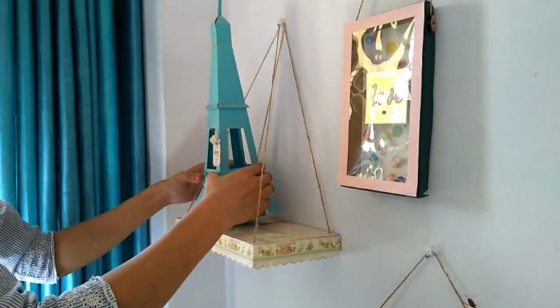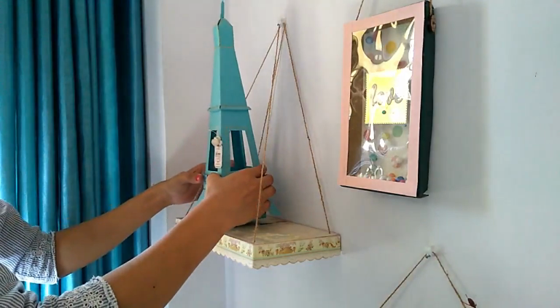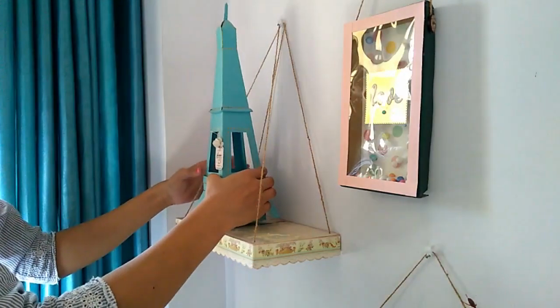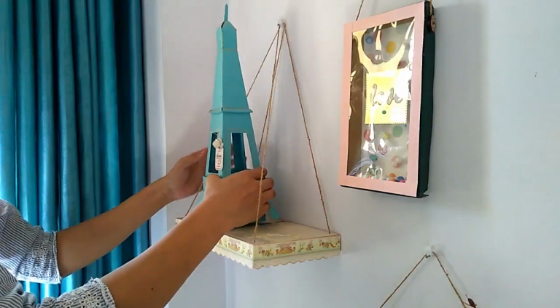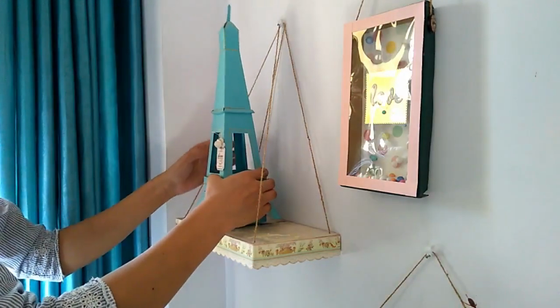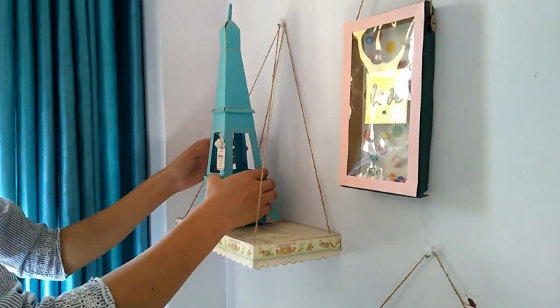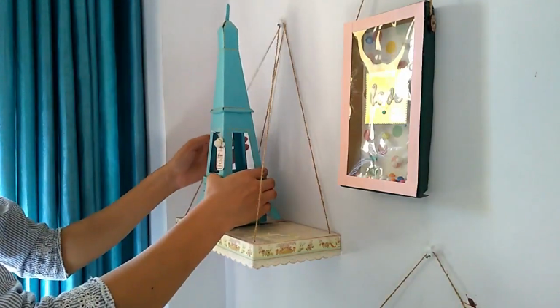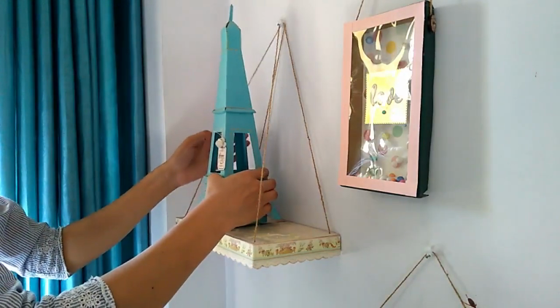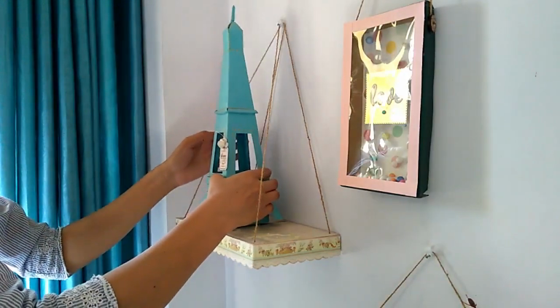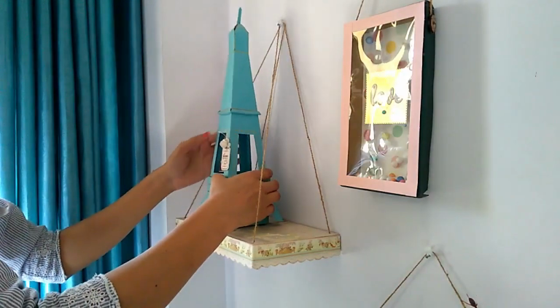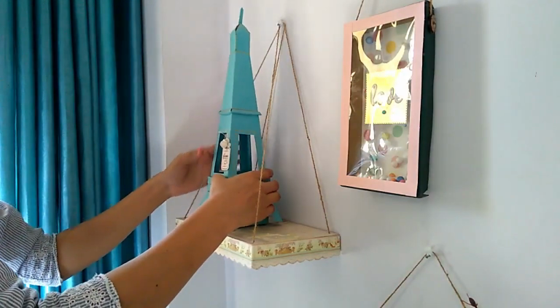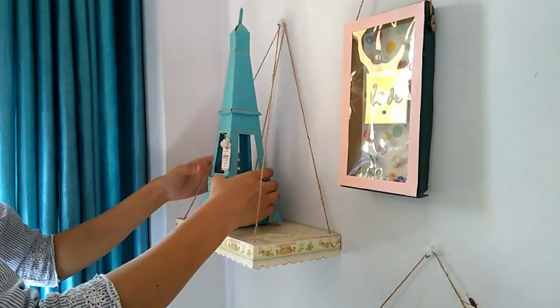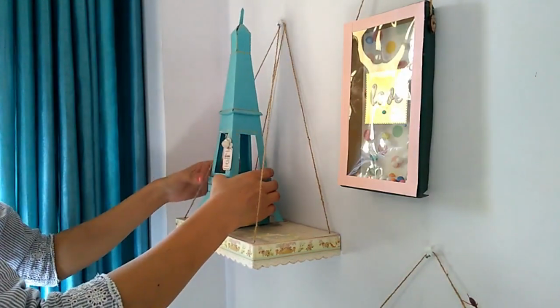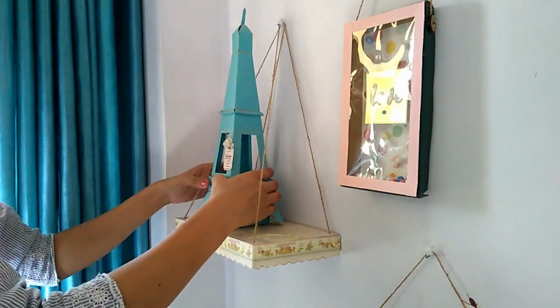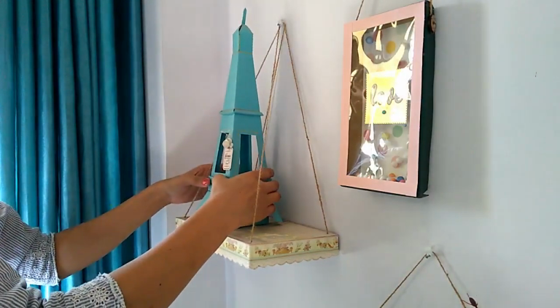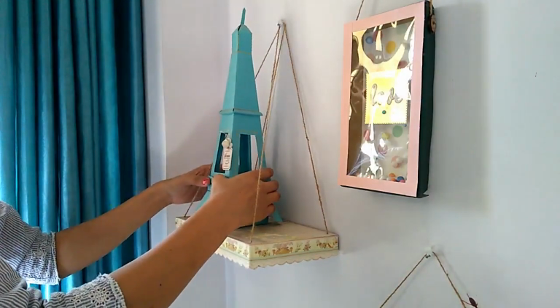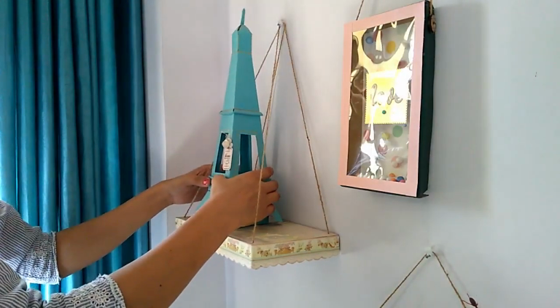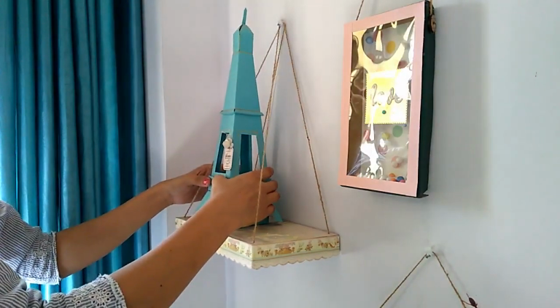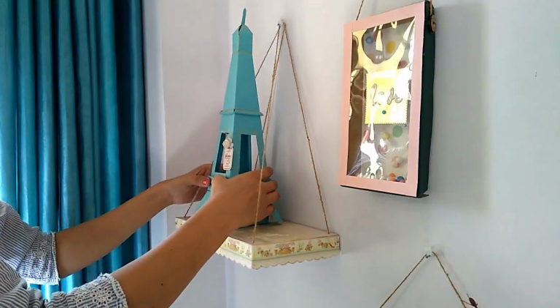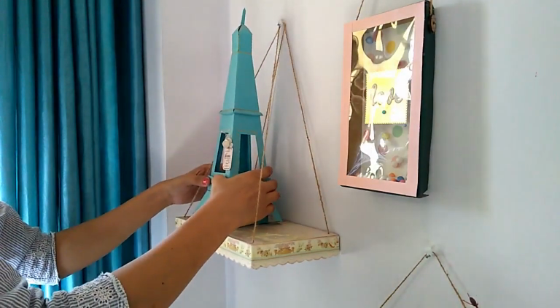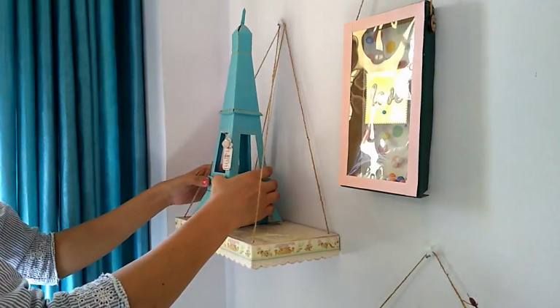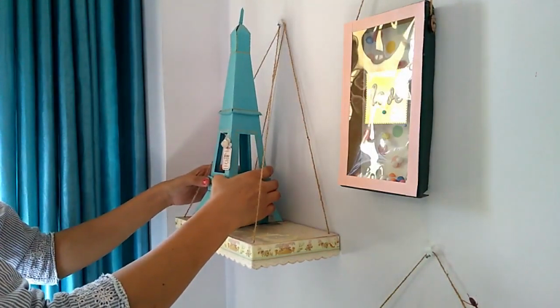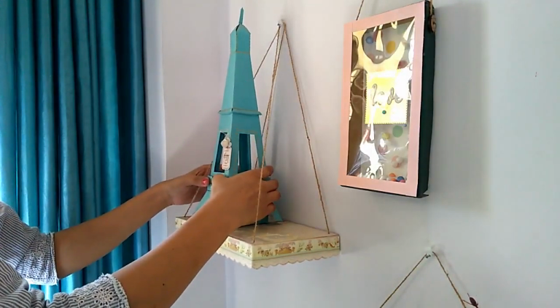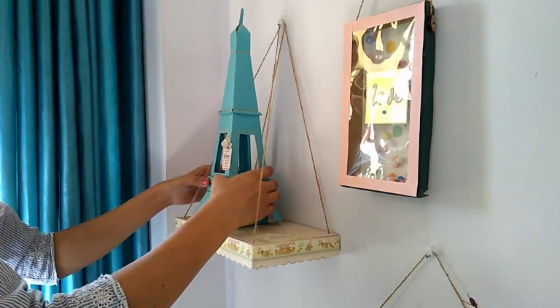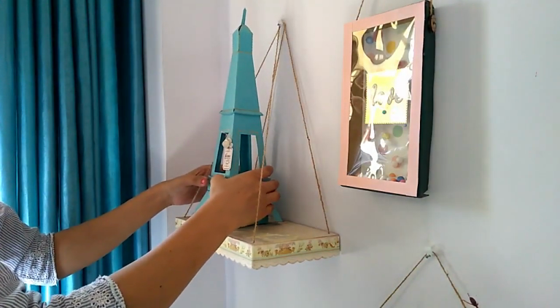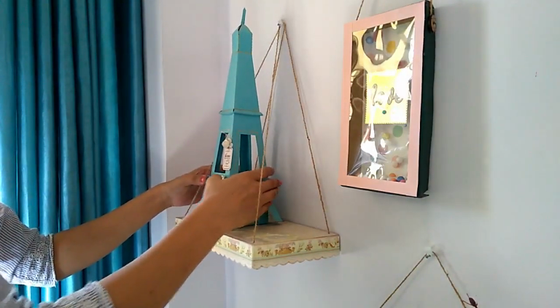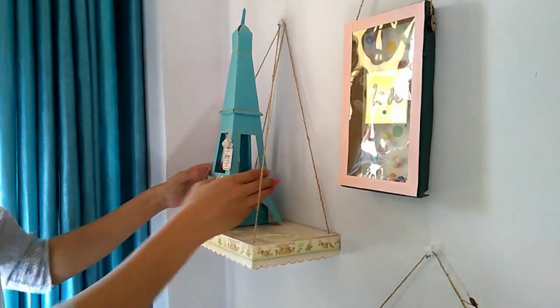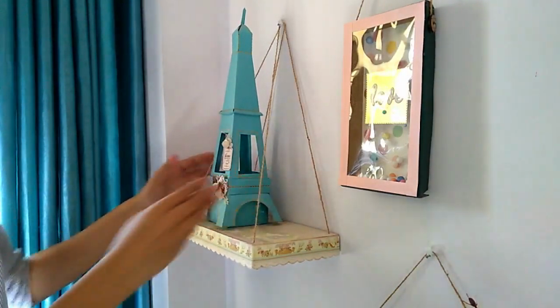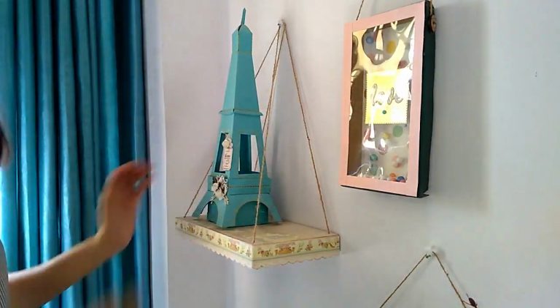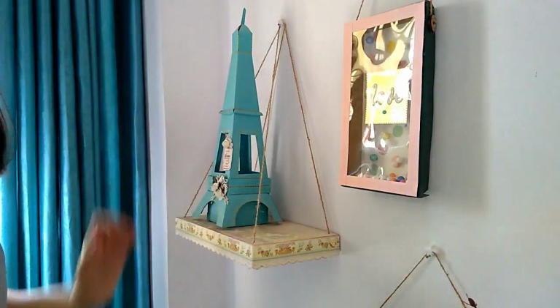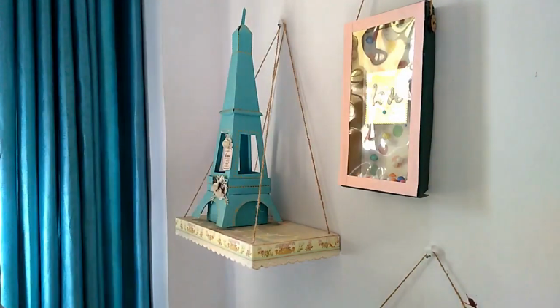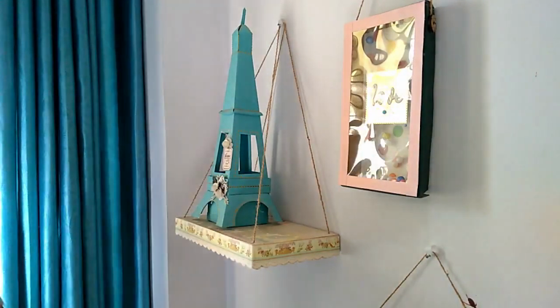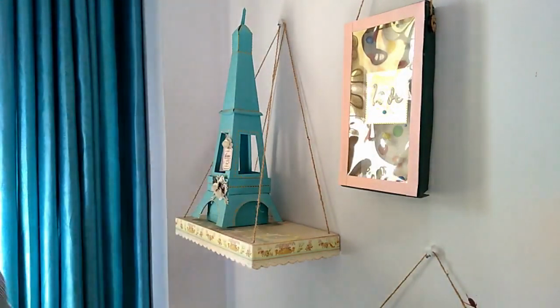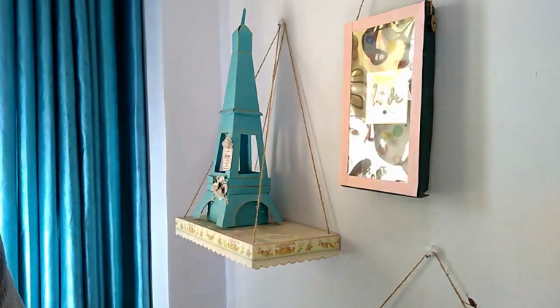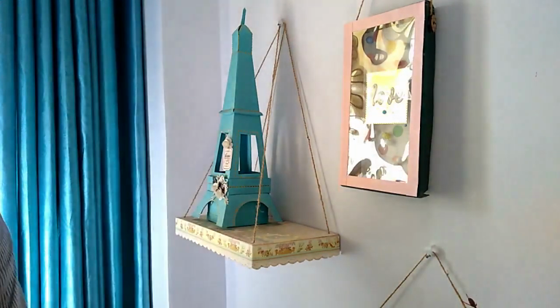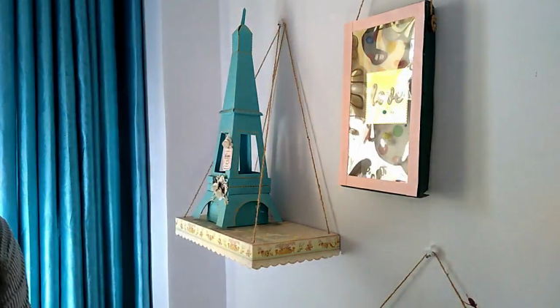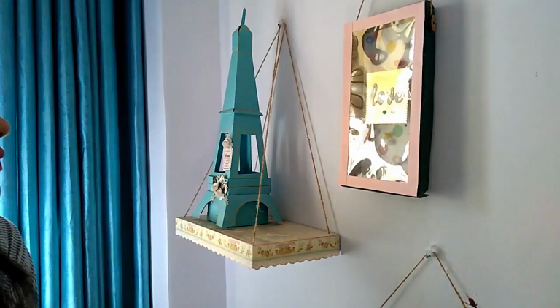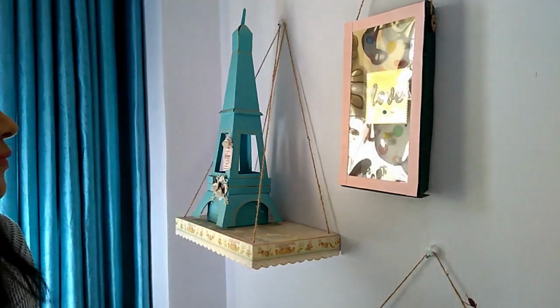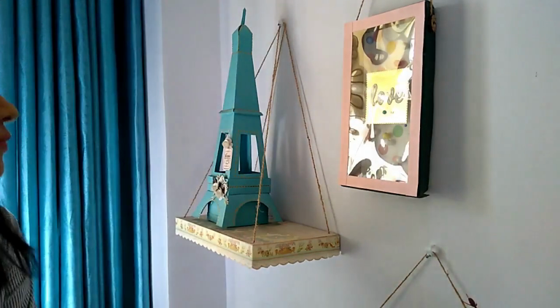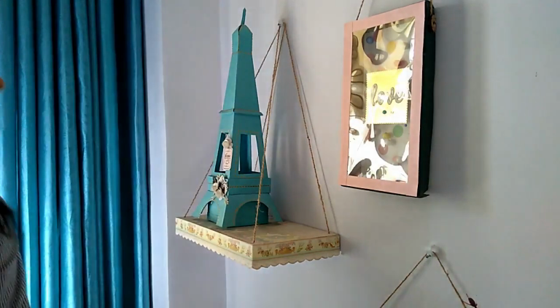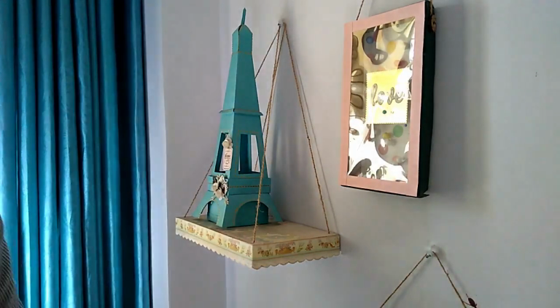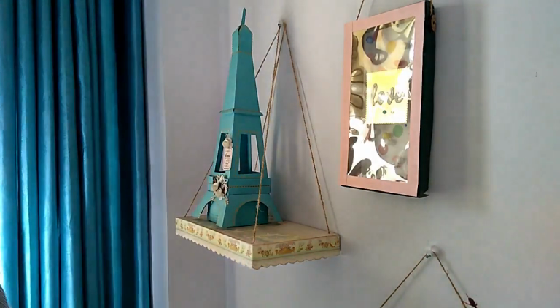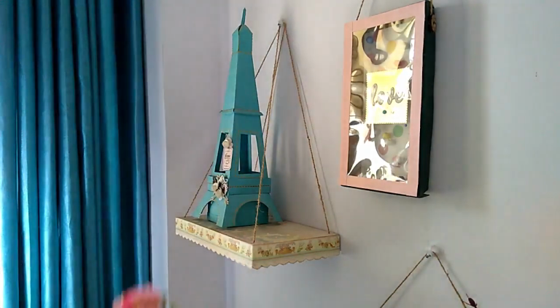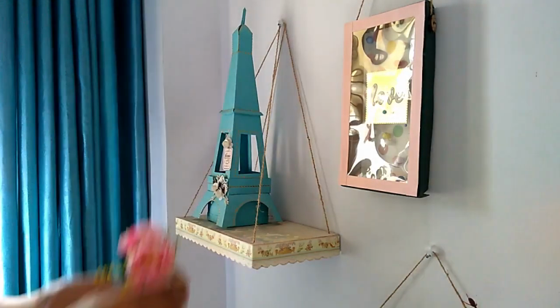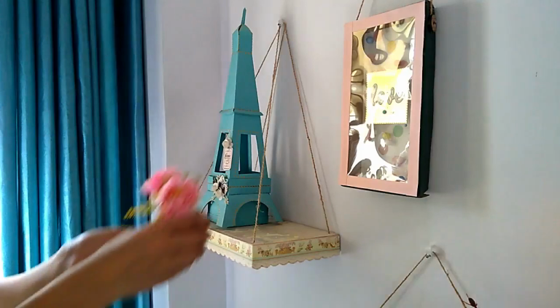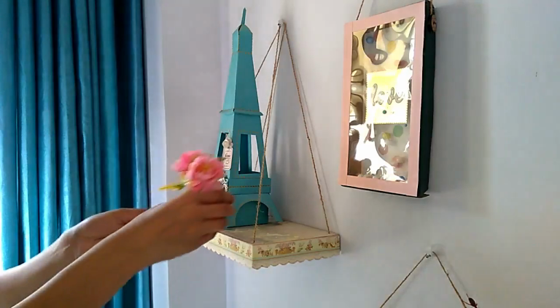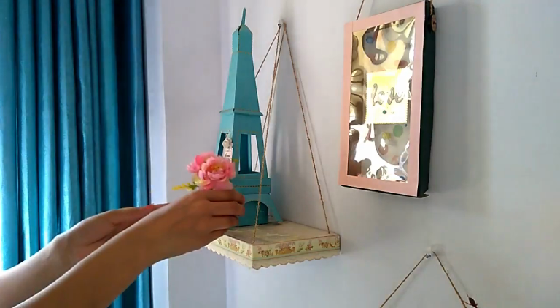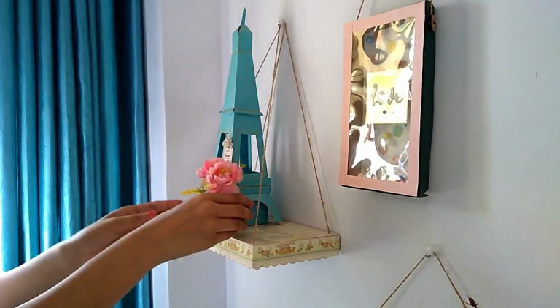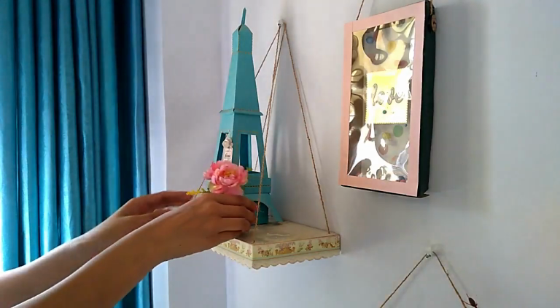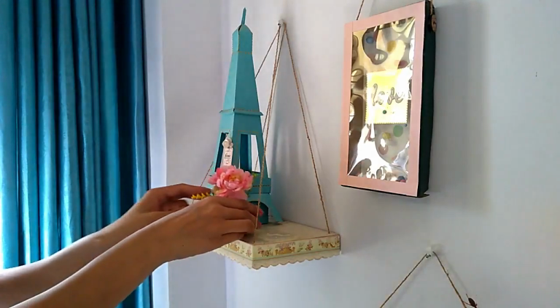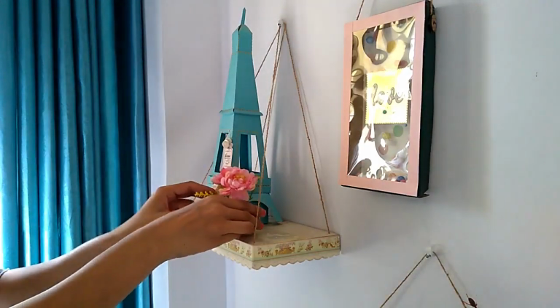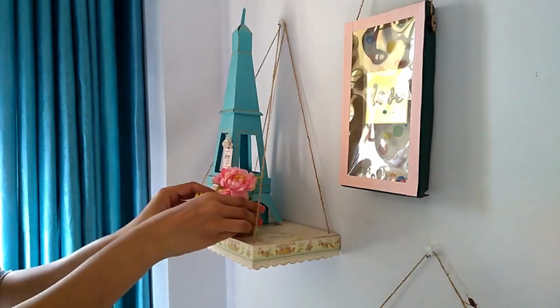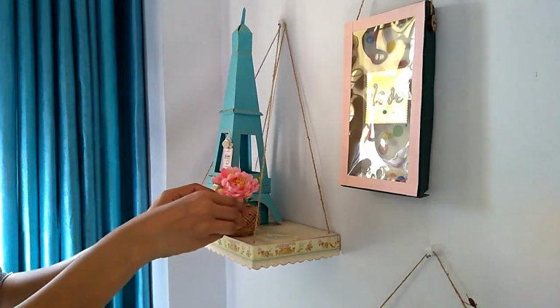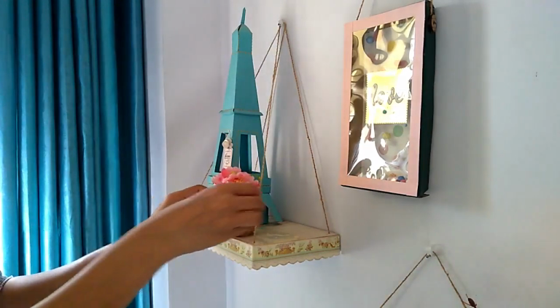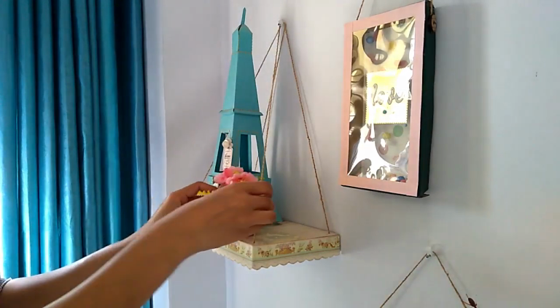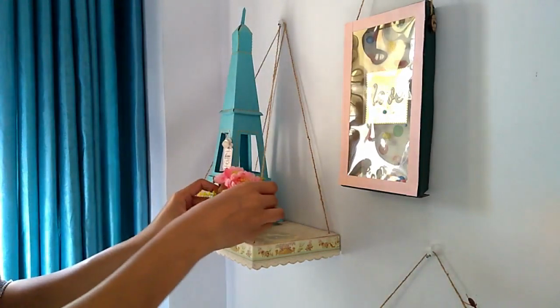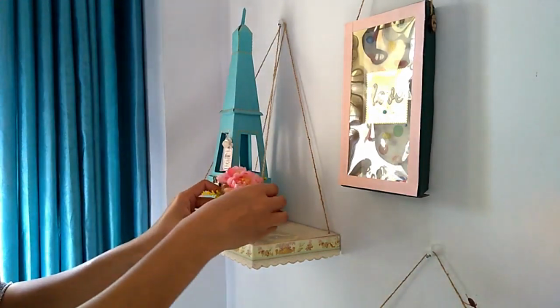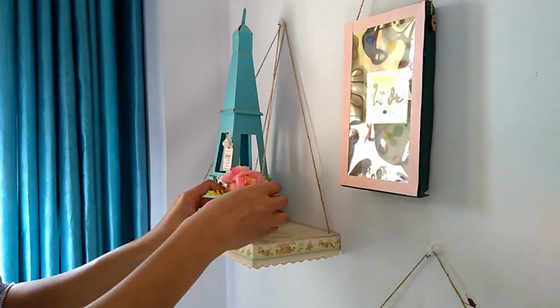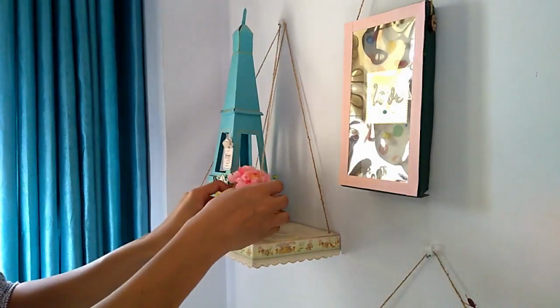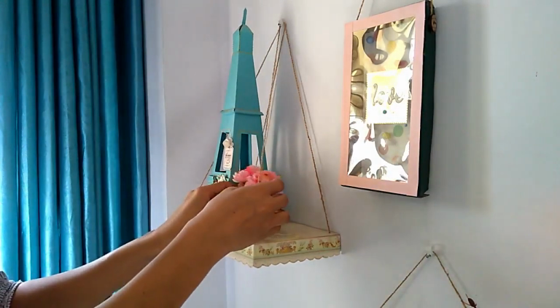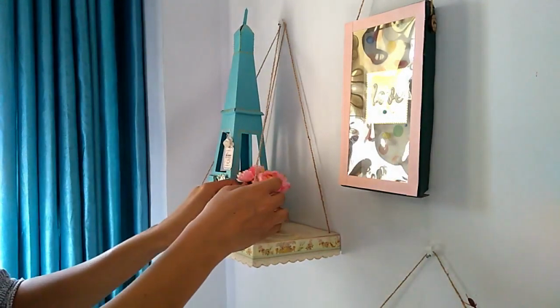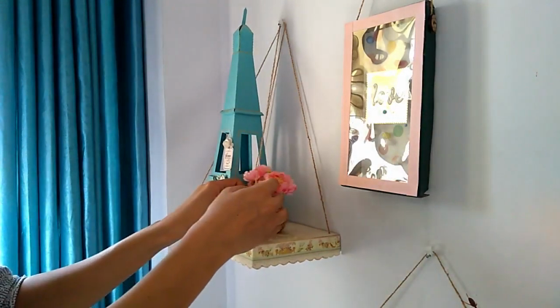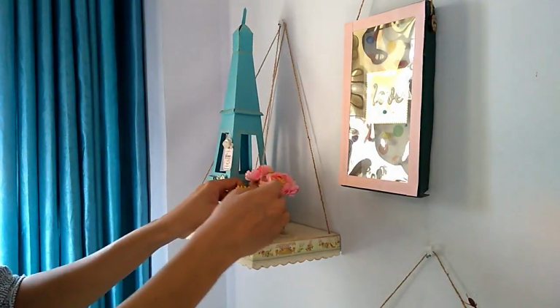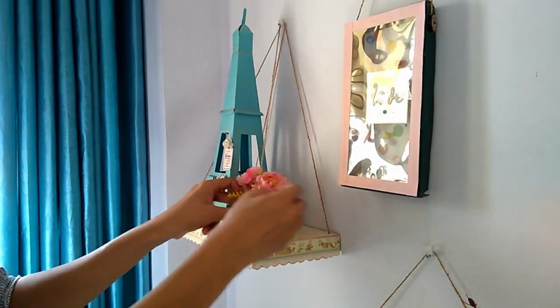And here a beautiful corner is ready — just from a few base materials, we have created such a lovely place.